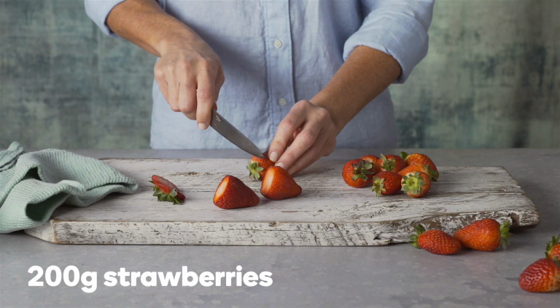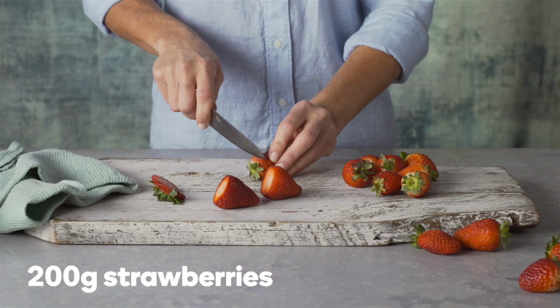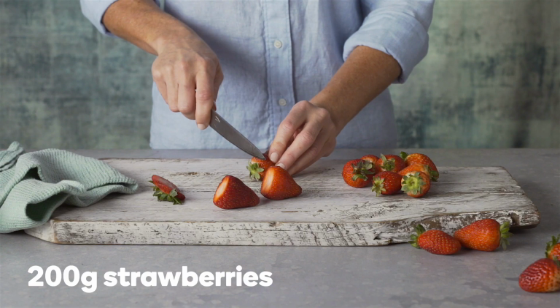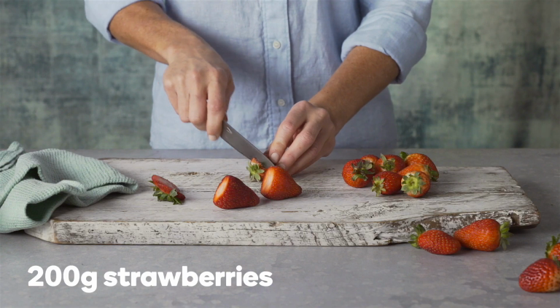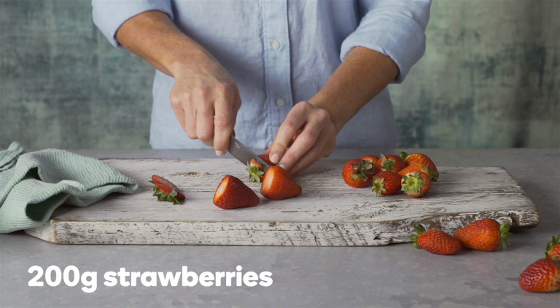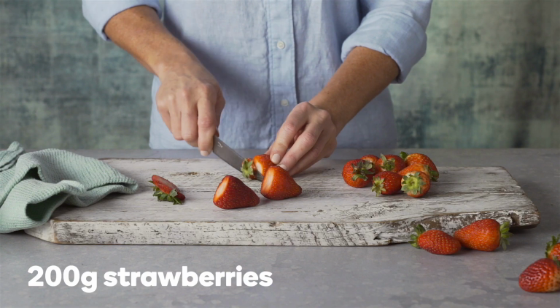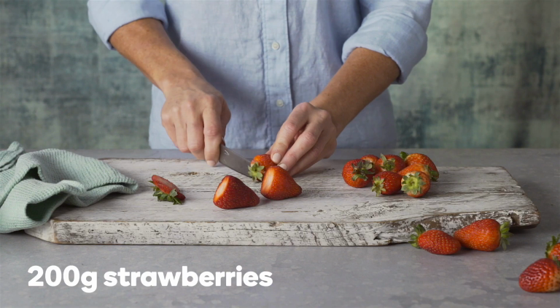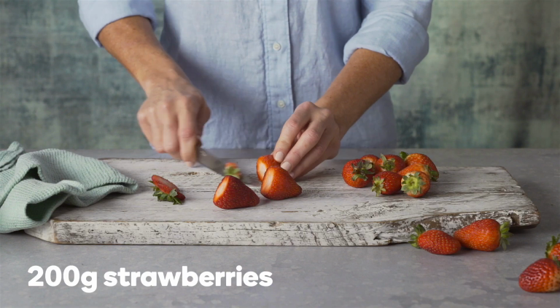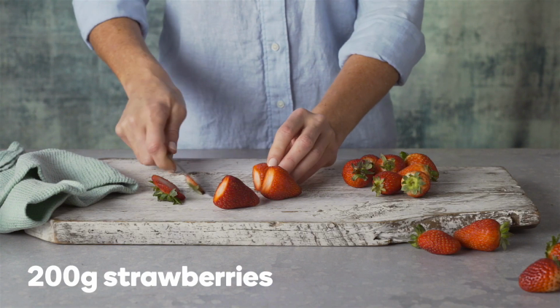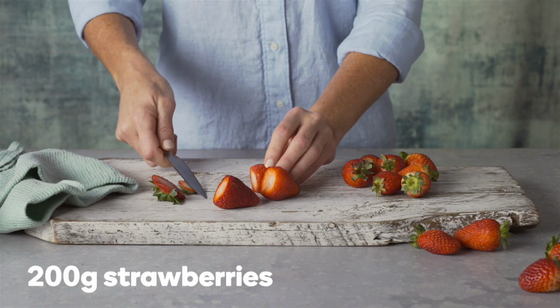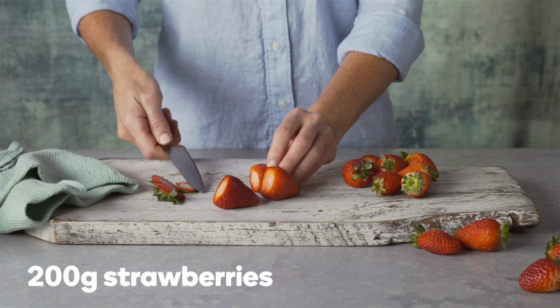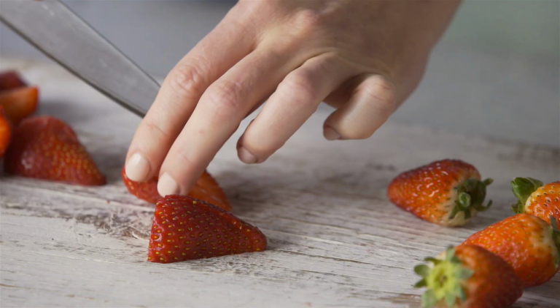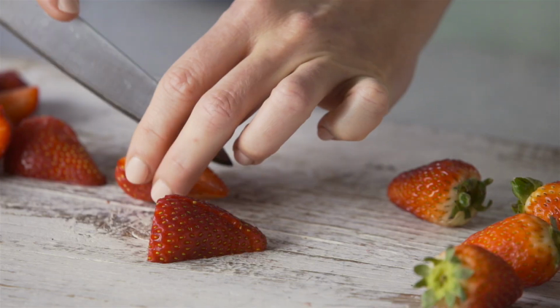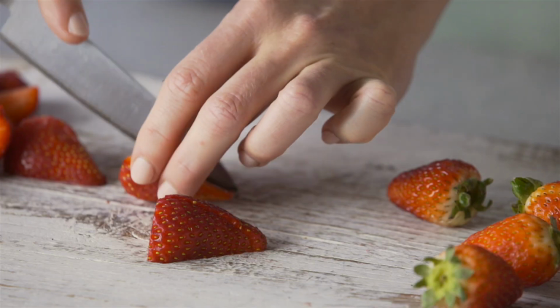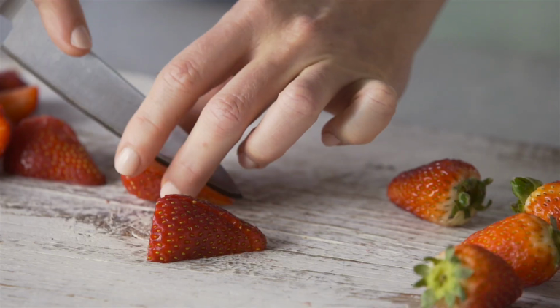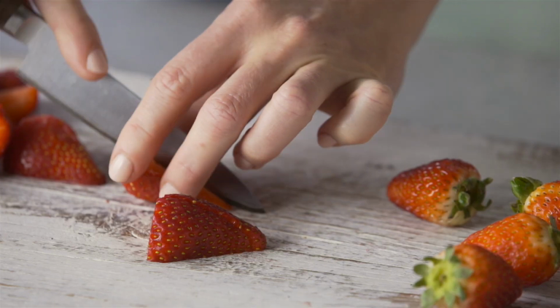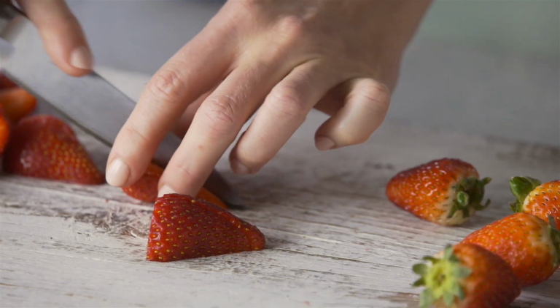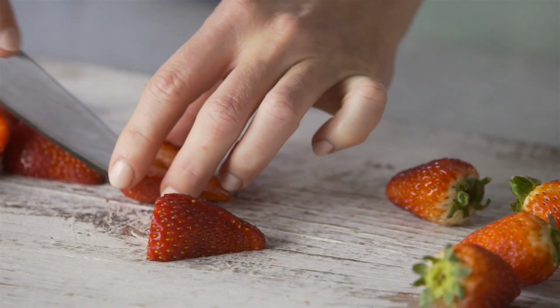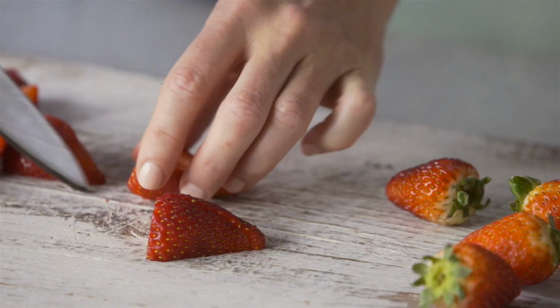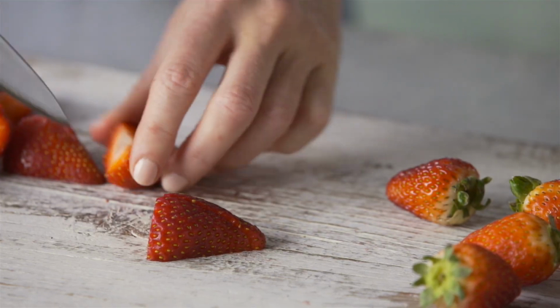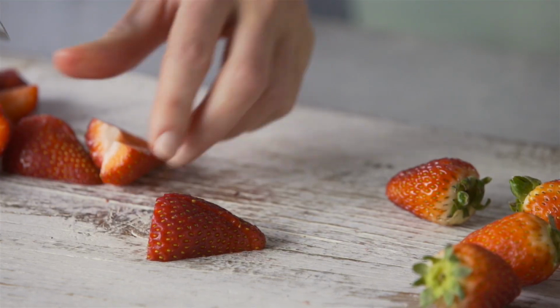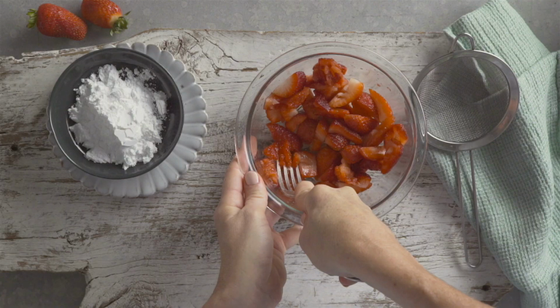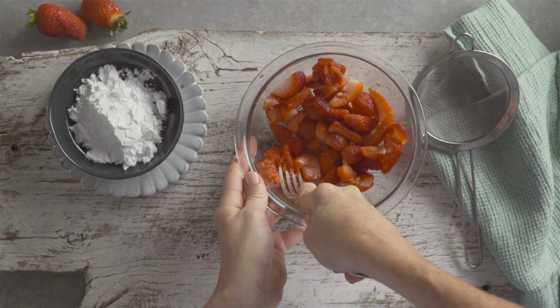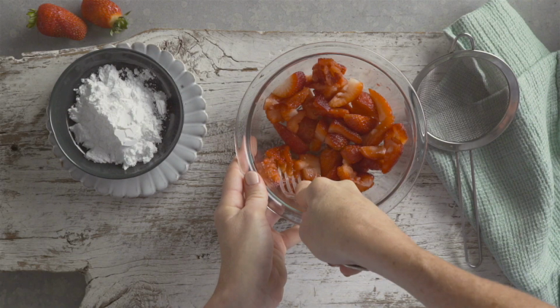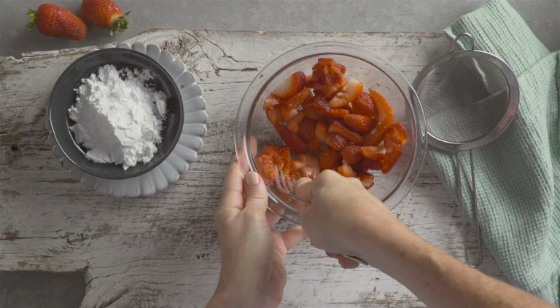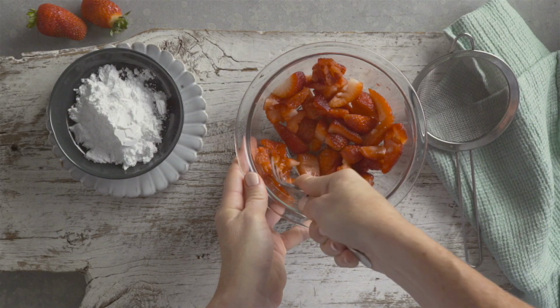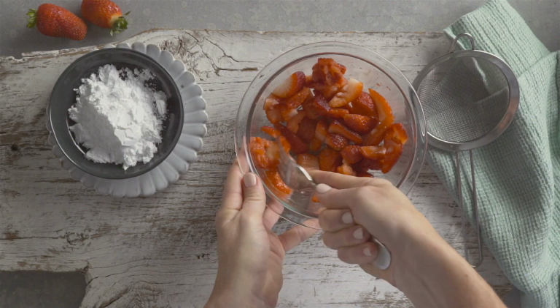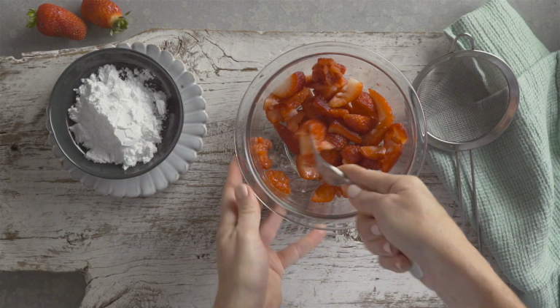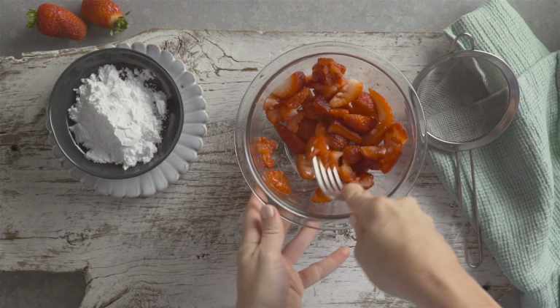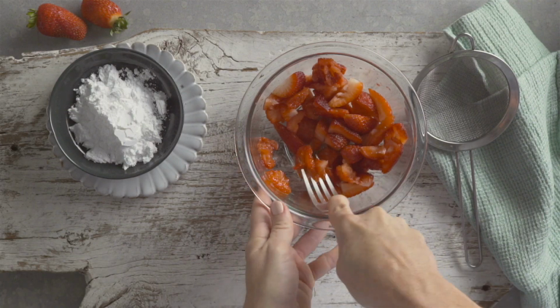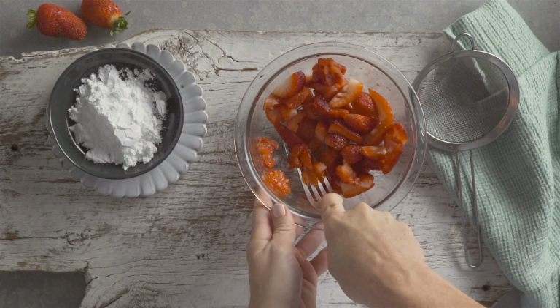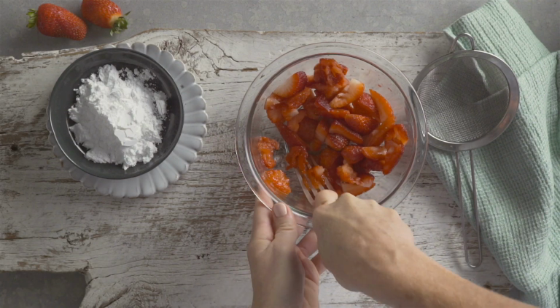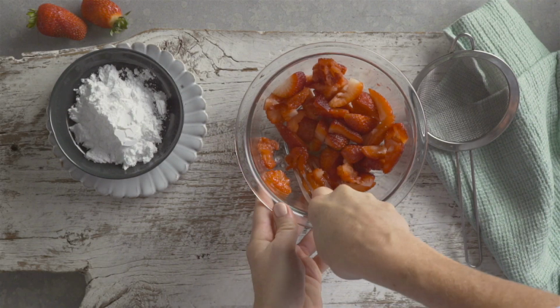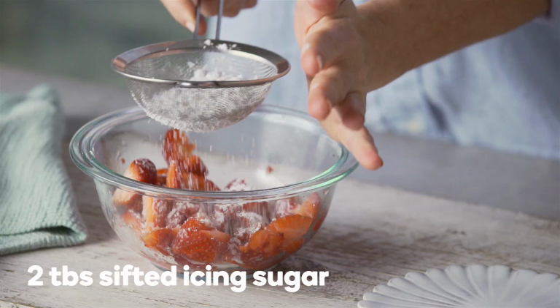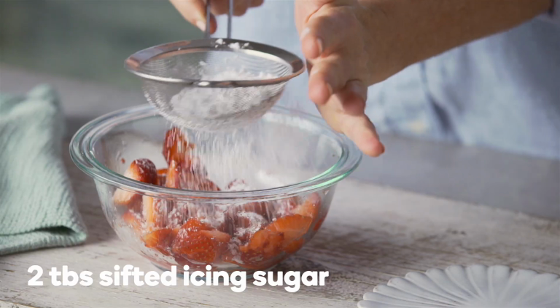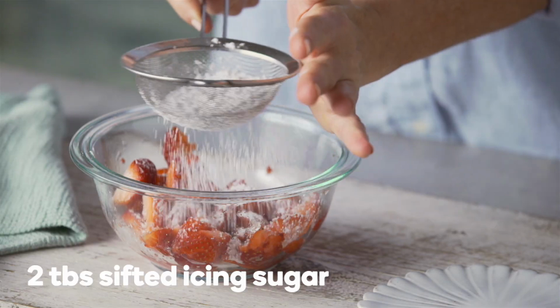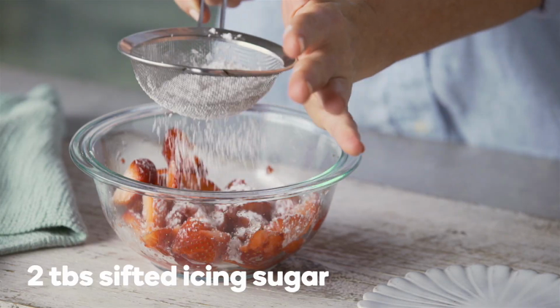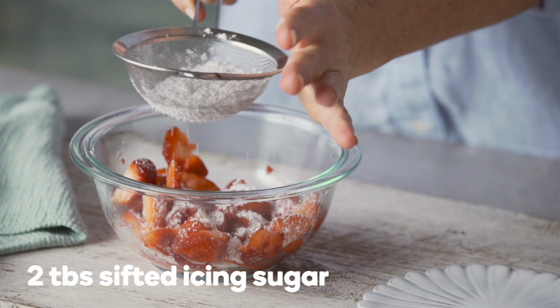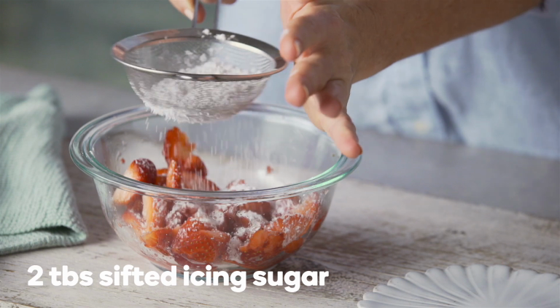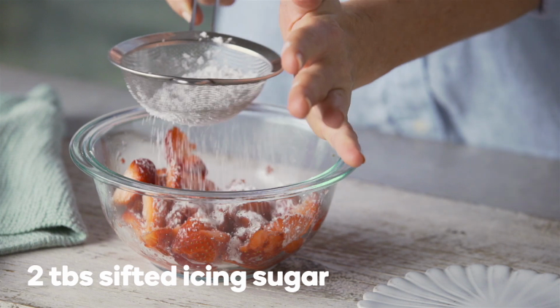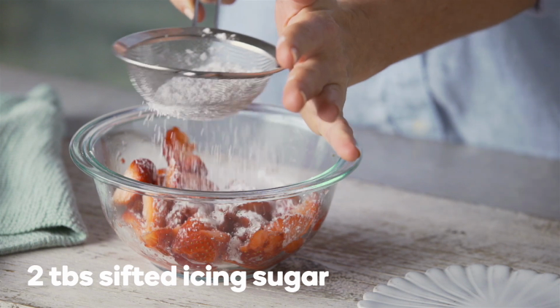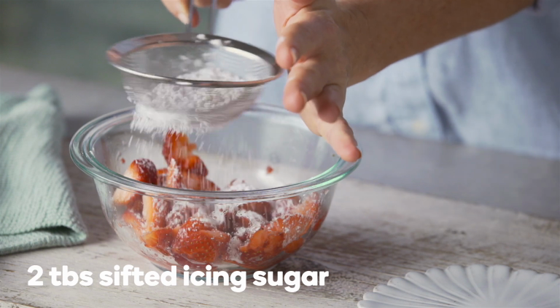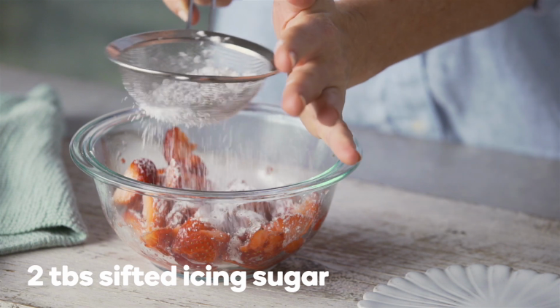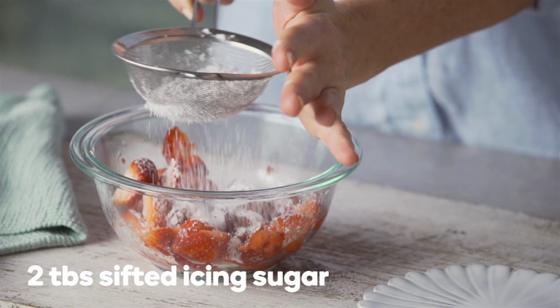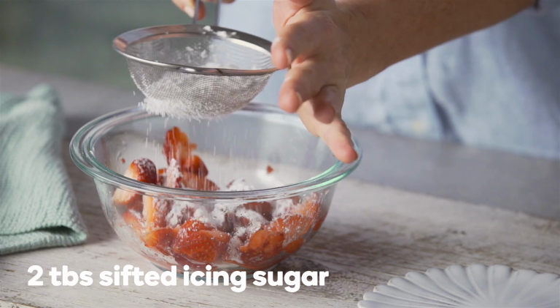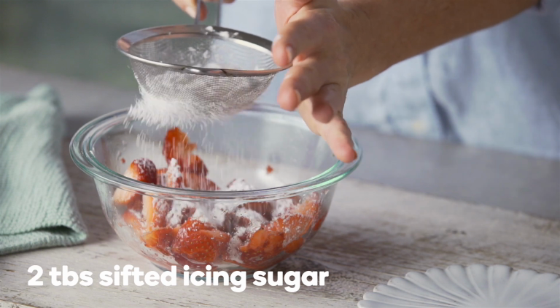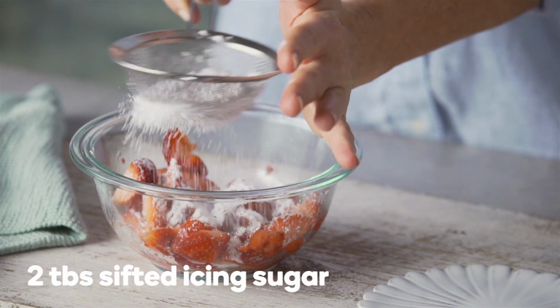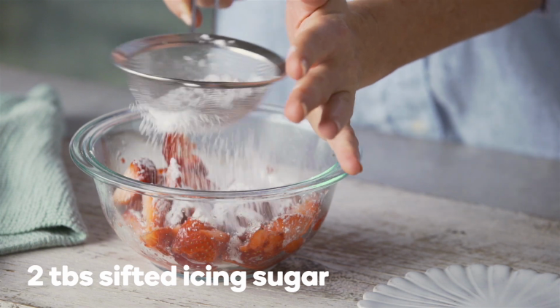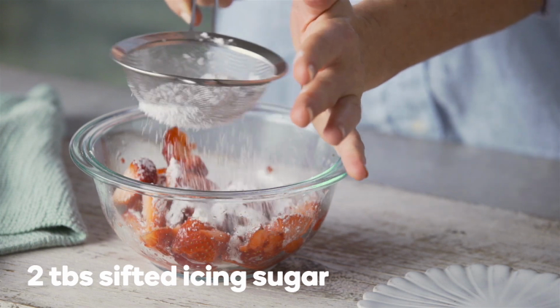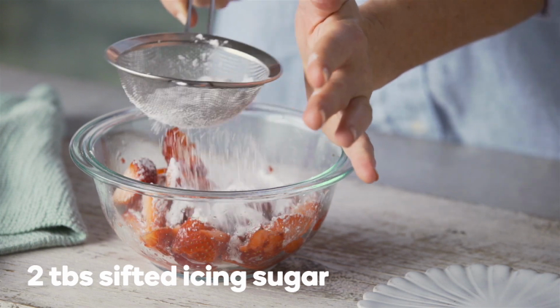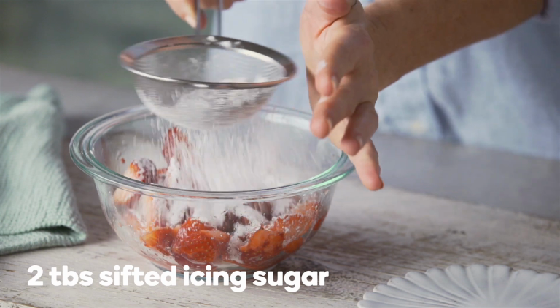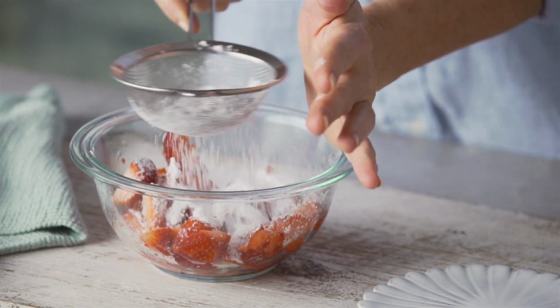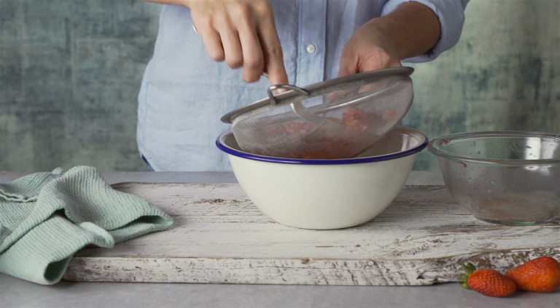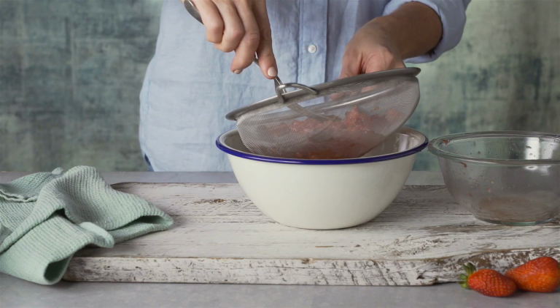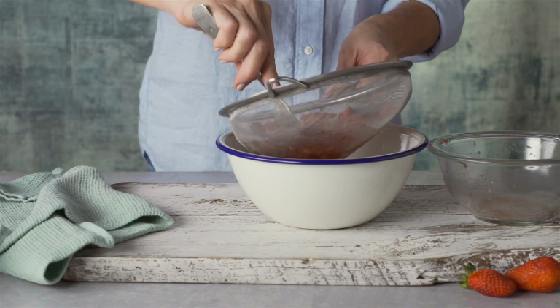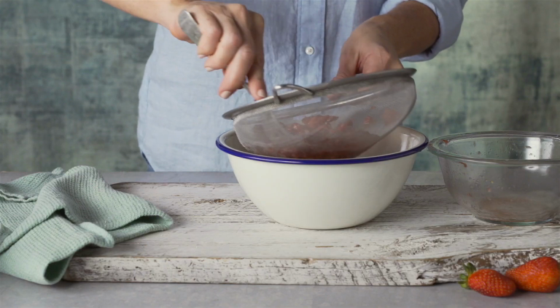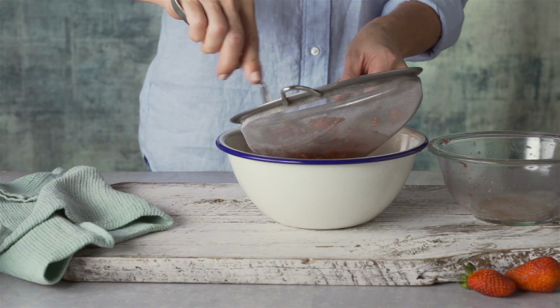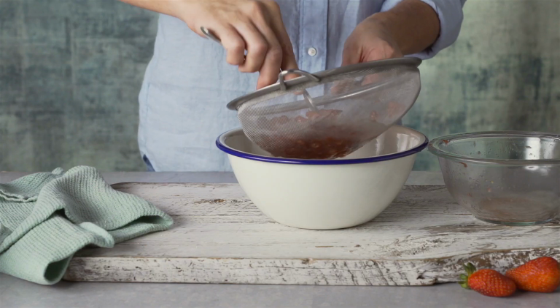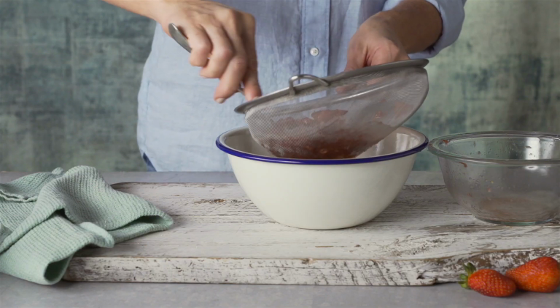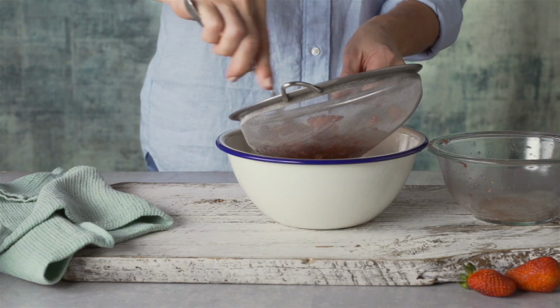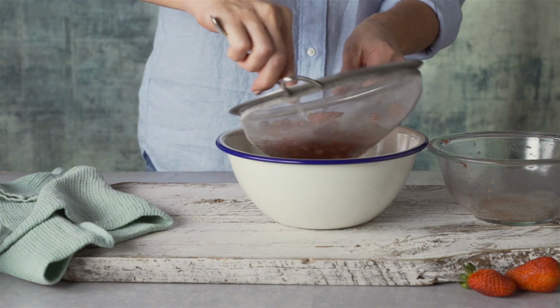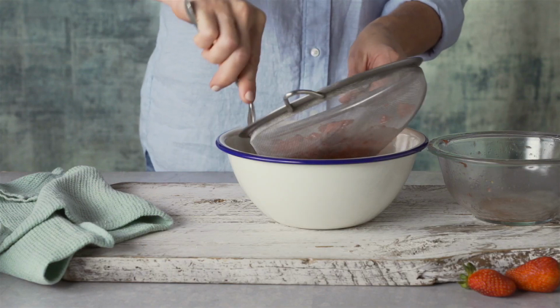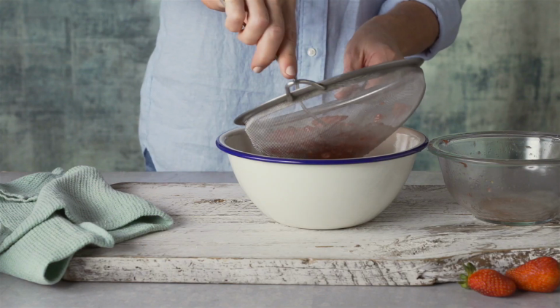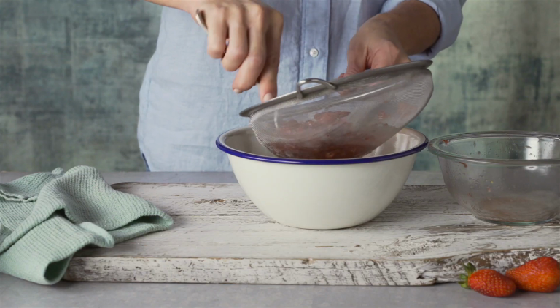Hull 200 grams of strawberries, quarter, then mash in a bowl with two tablespoons of sifted icing sugar. Then strain the juices.